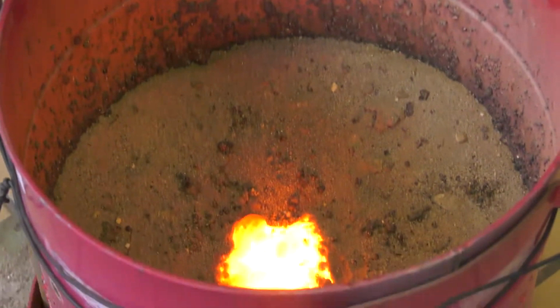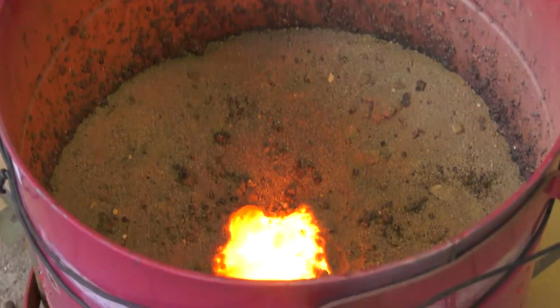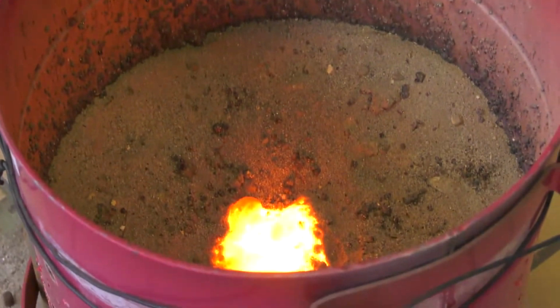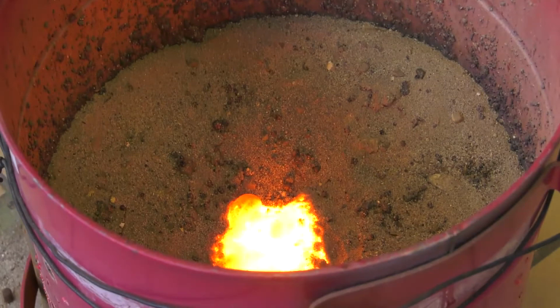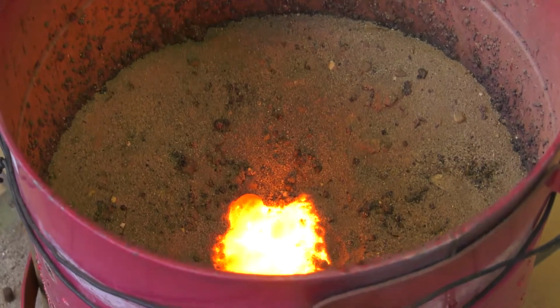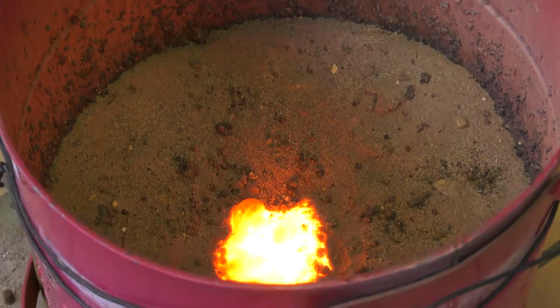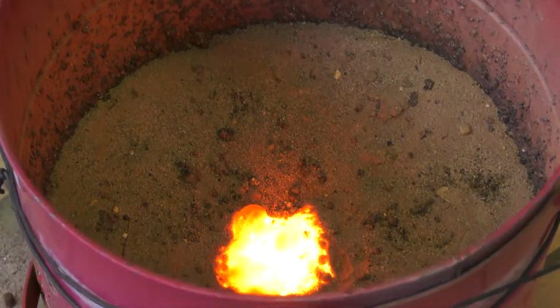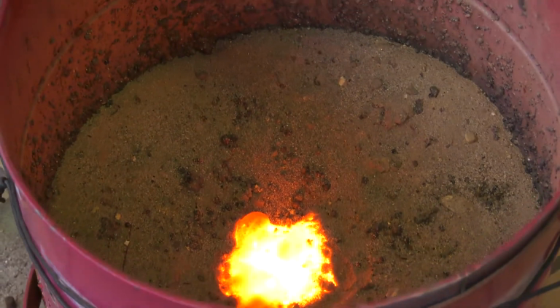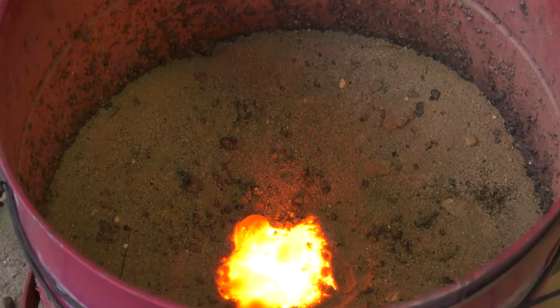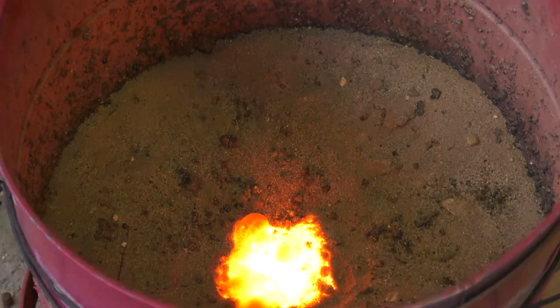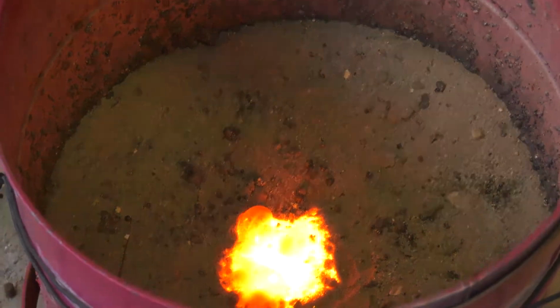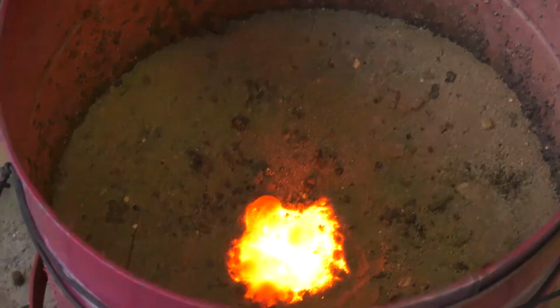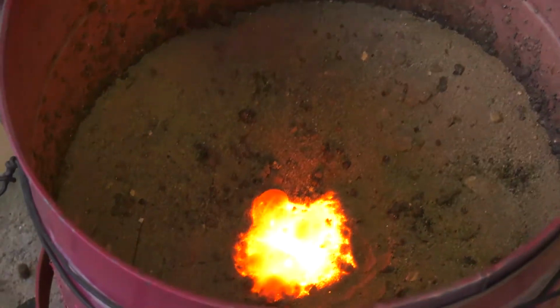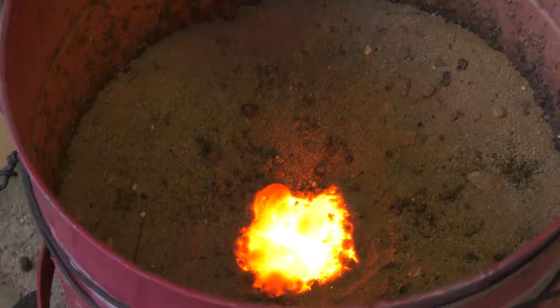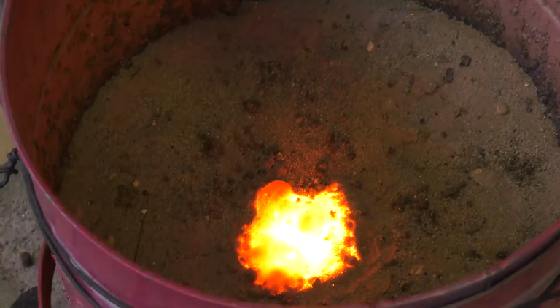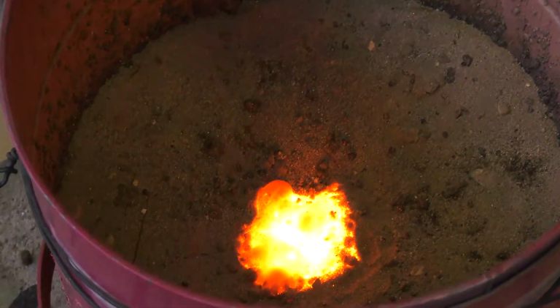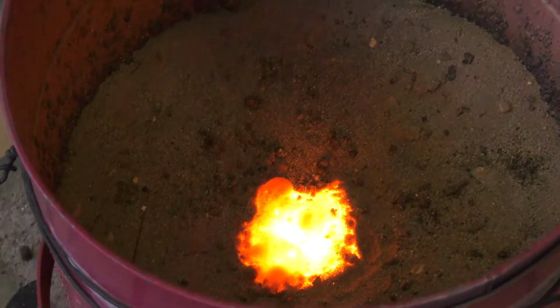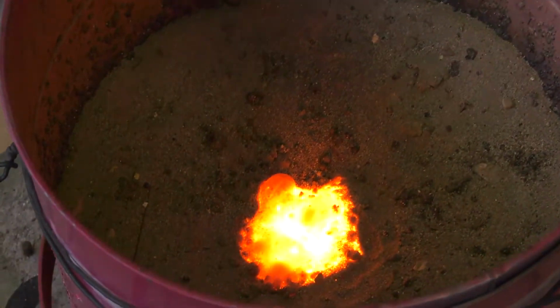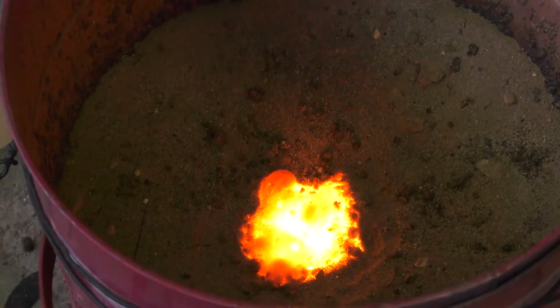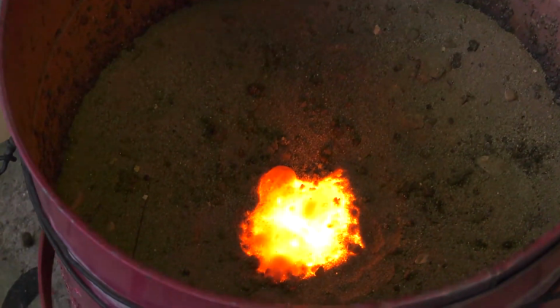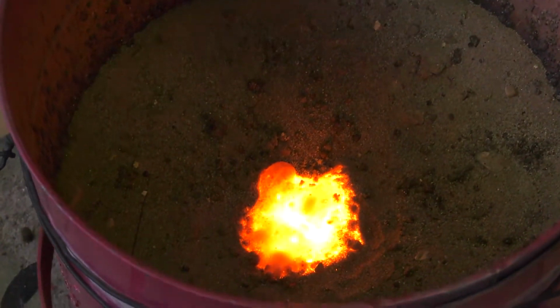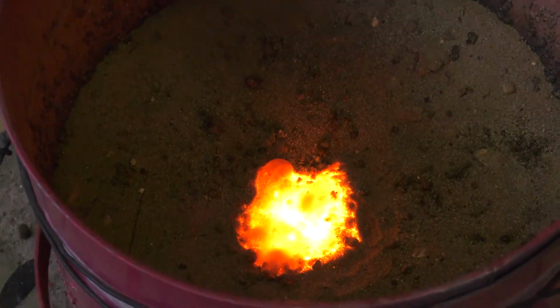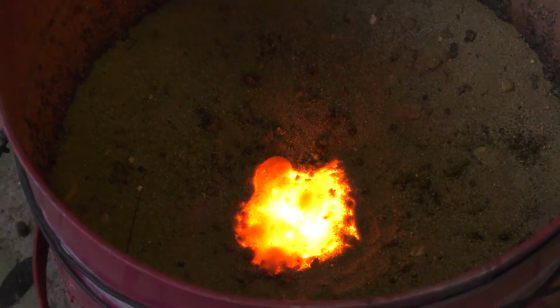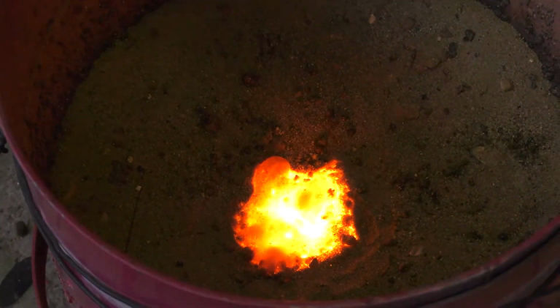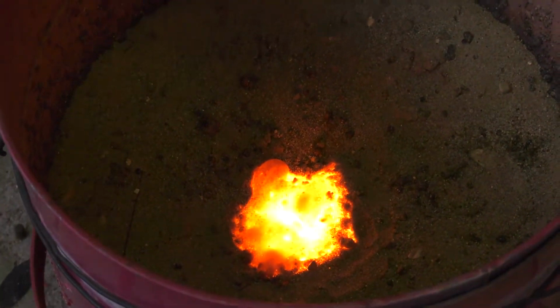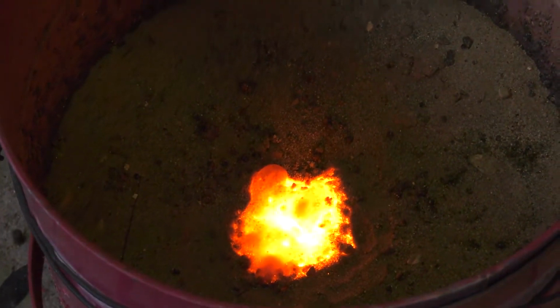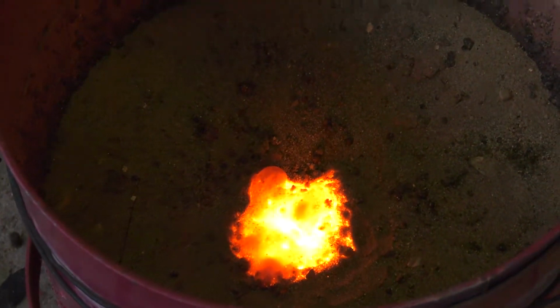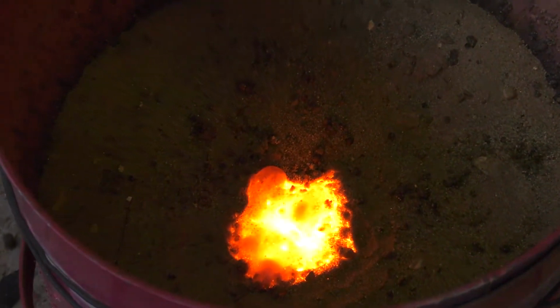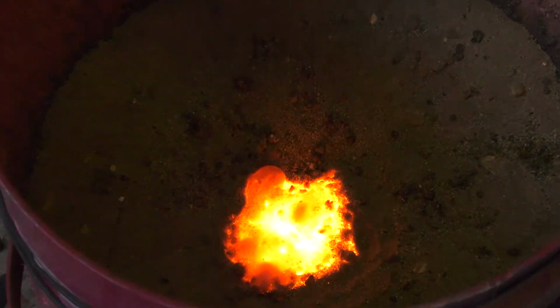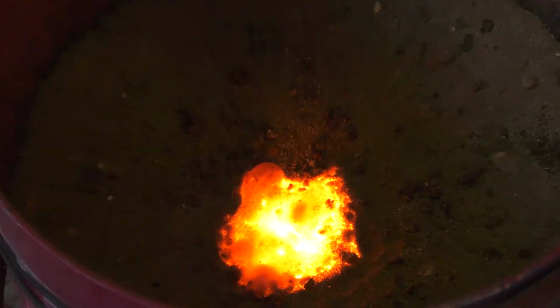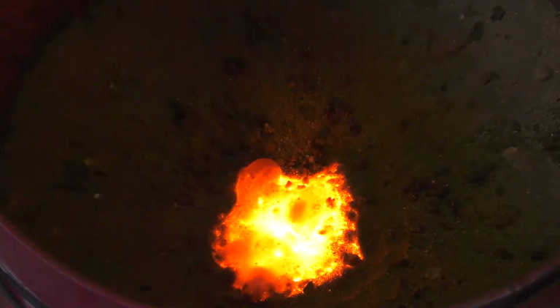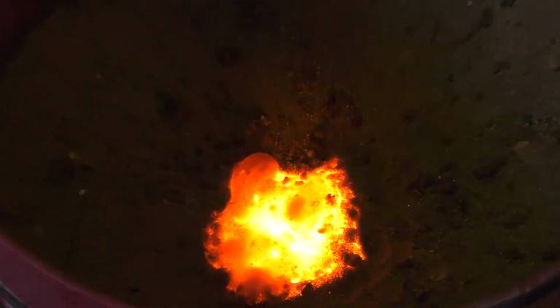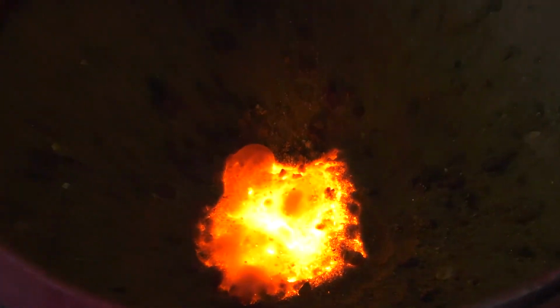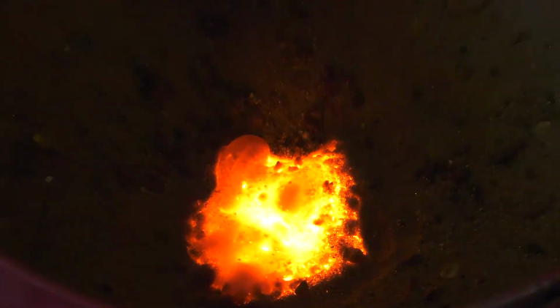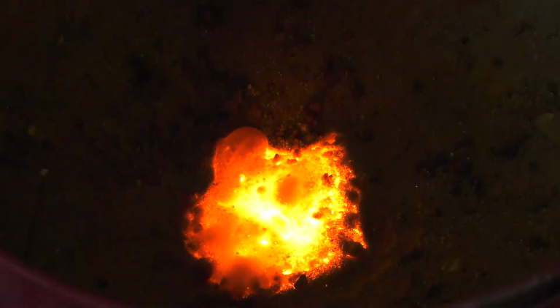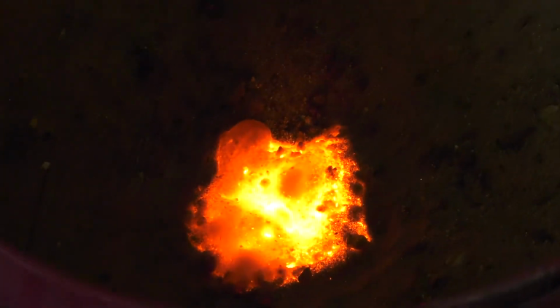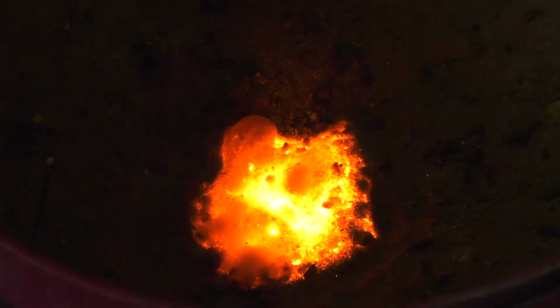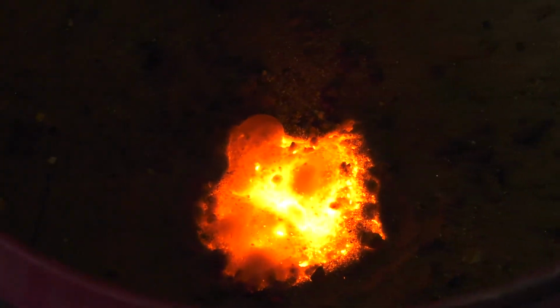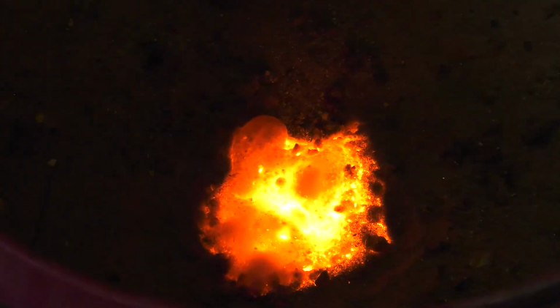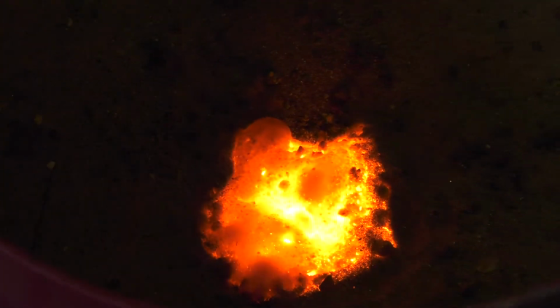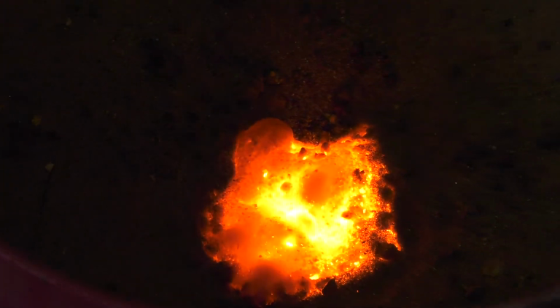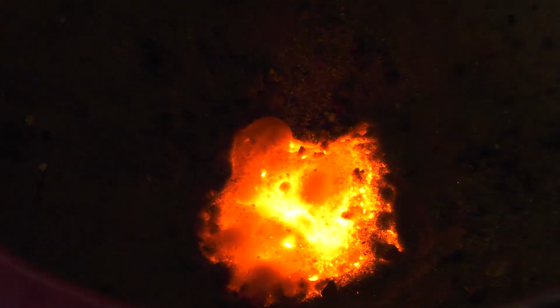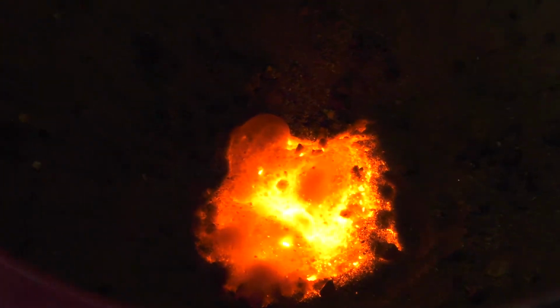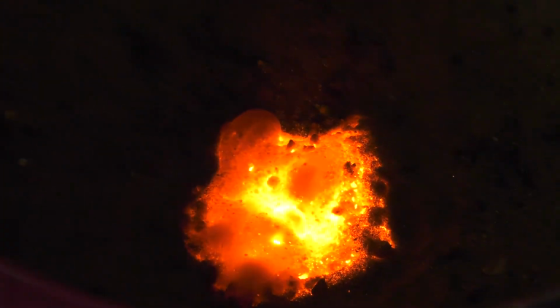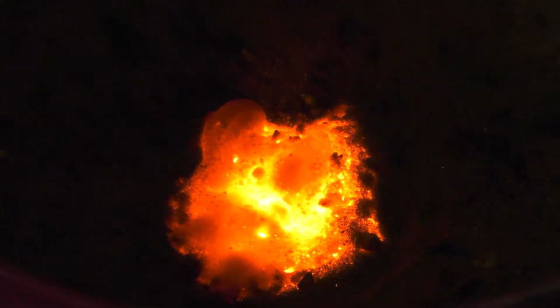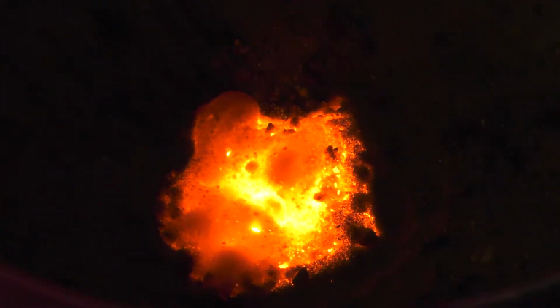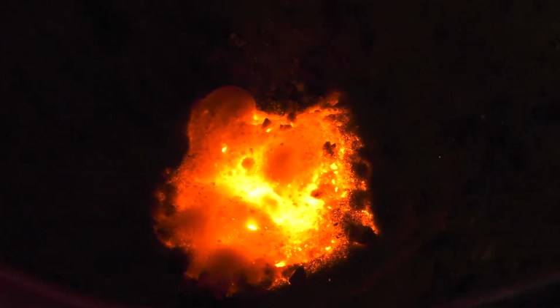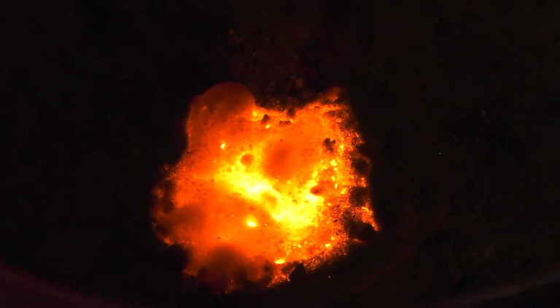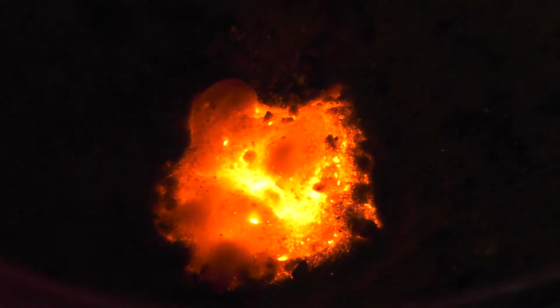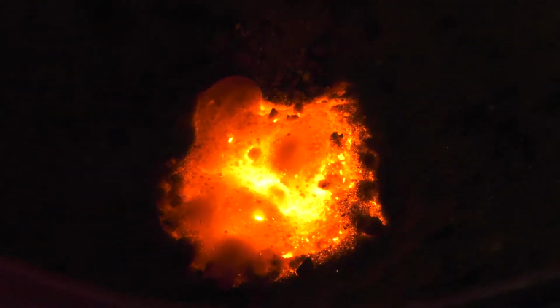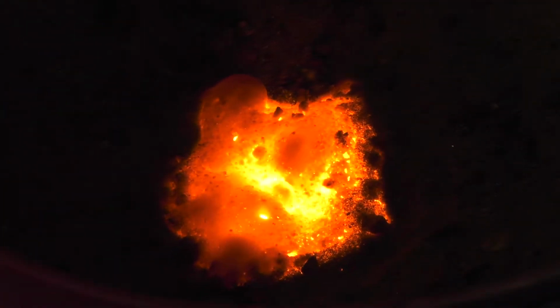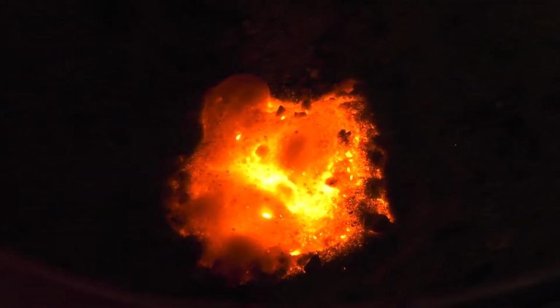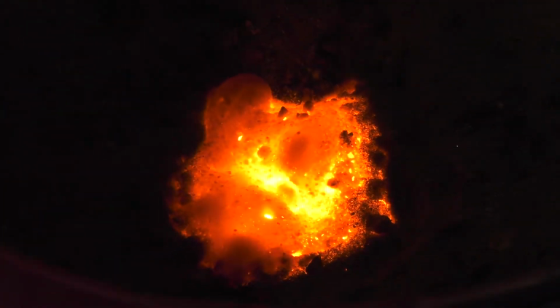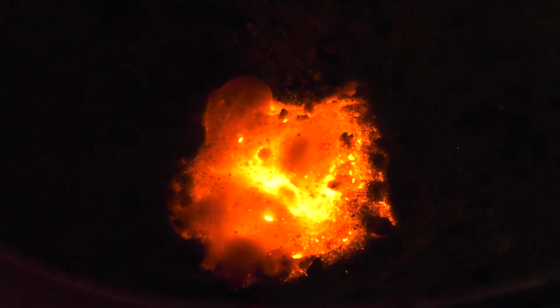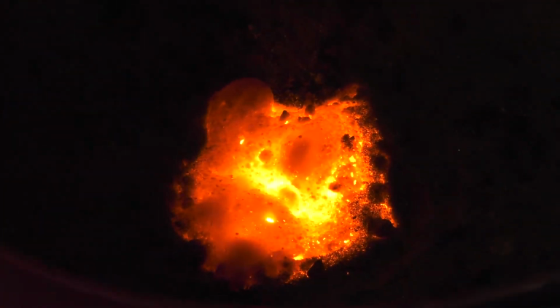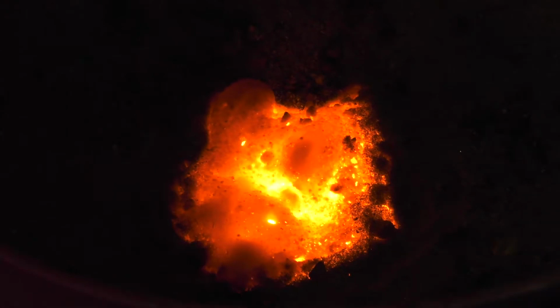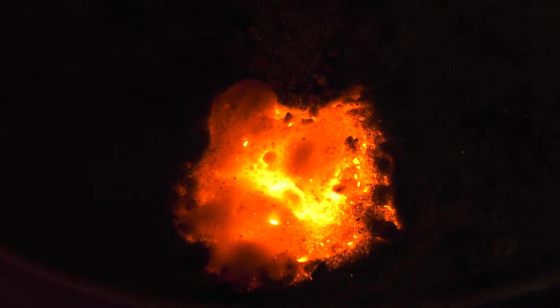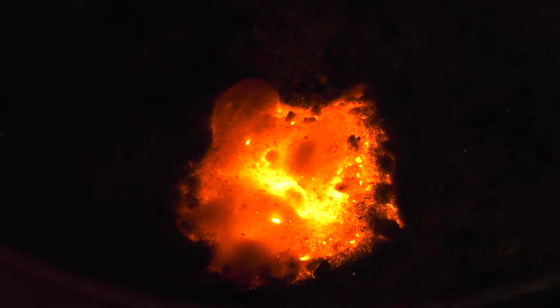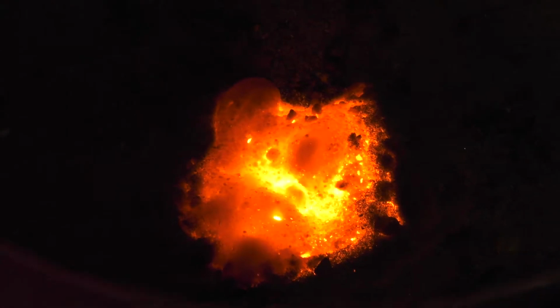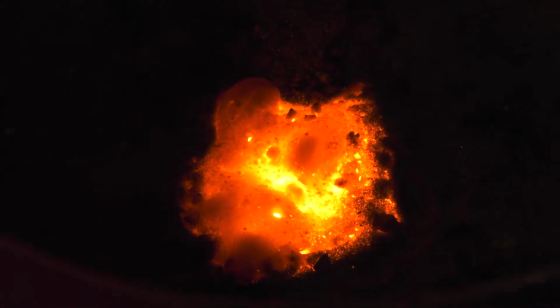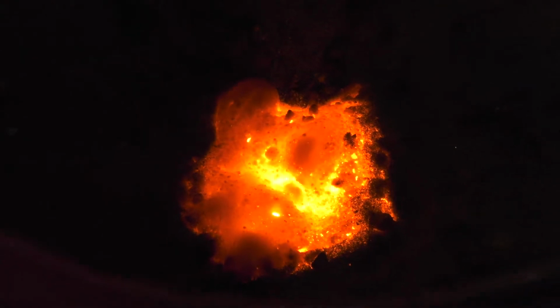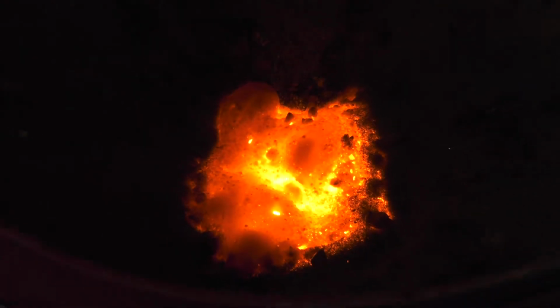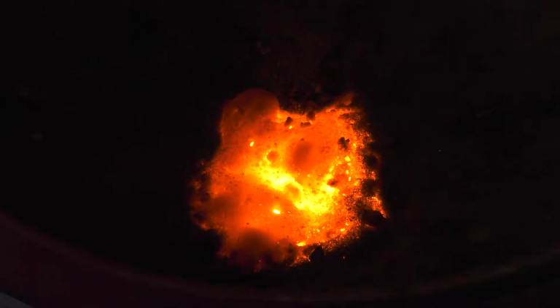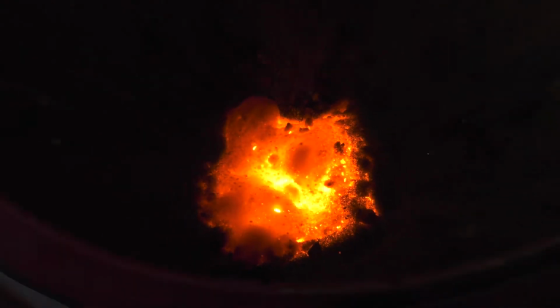On the ground of the pot you can see the outflowing glowing hot thermite which has reacted to form raw iron.